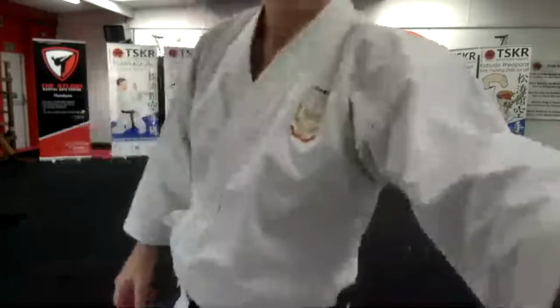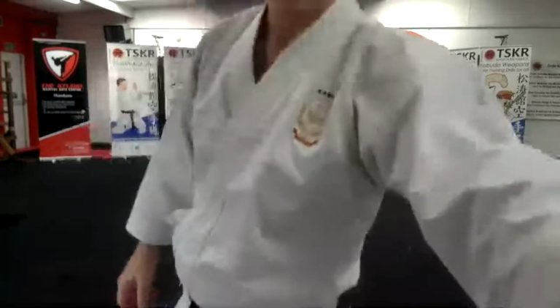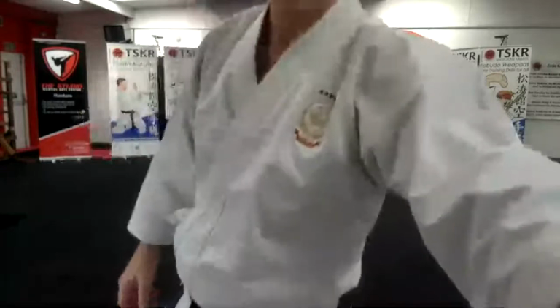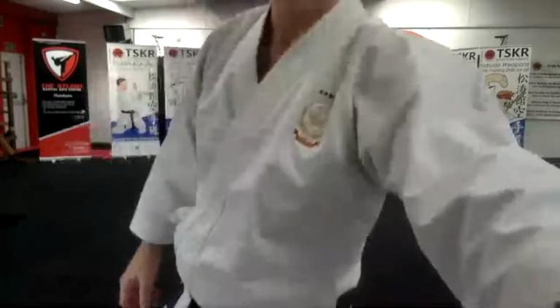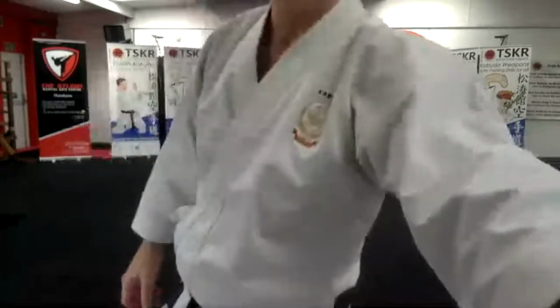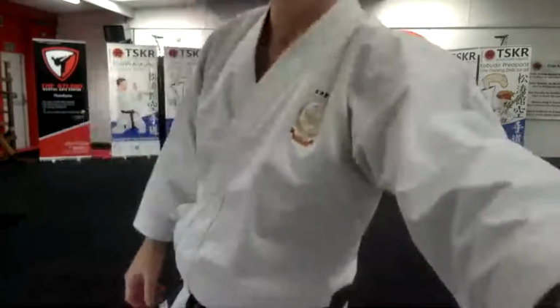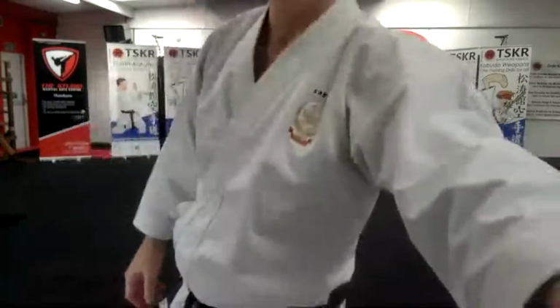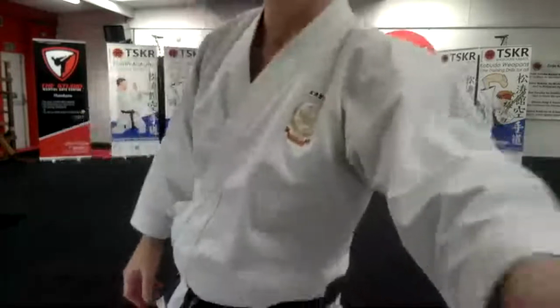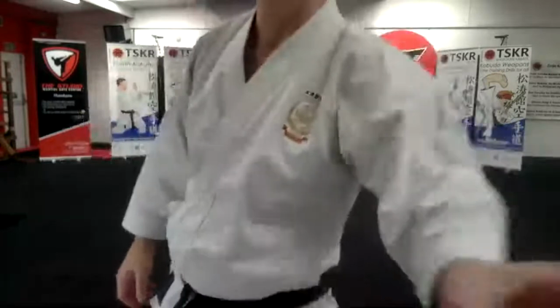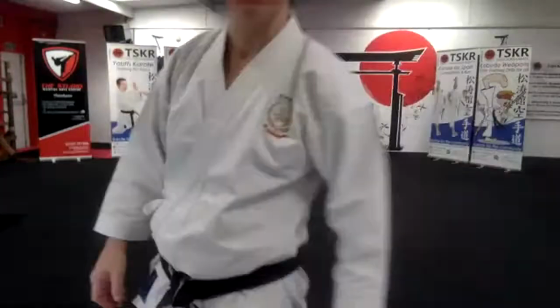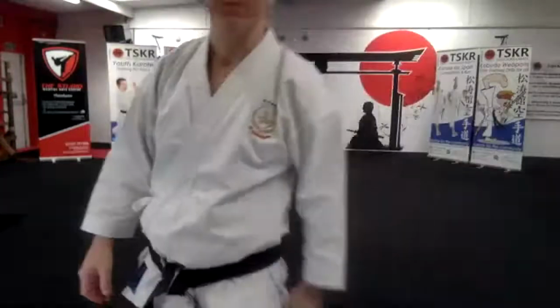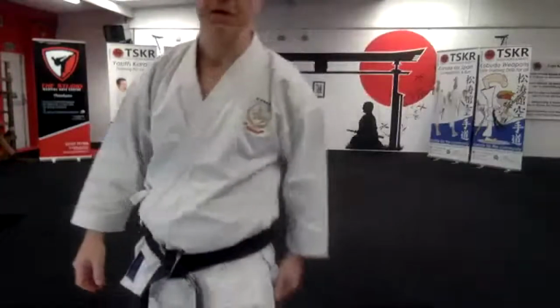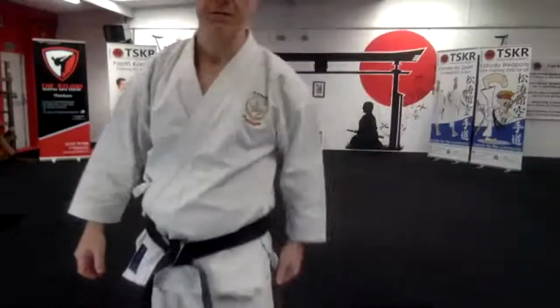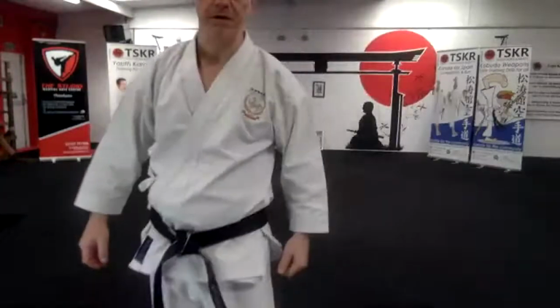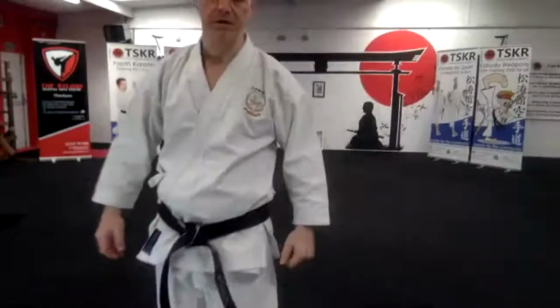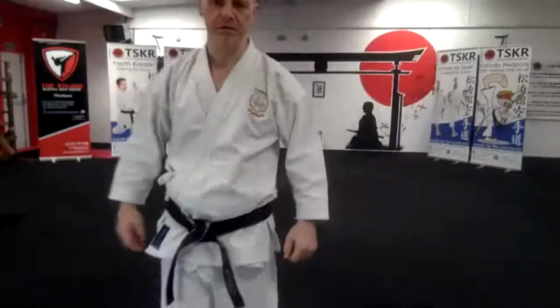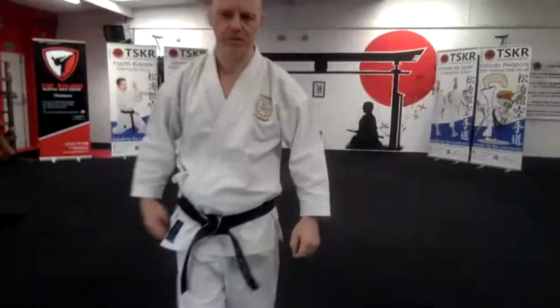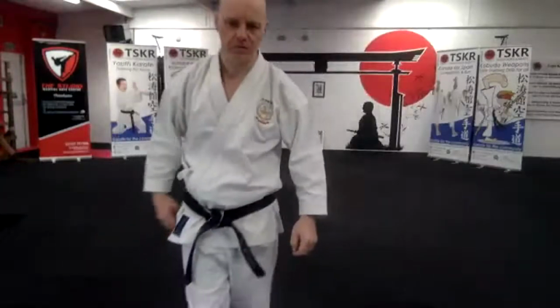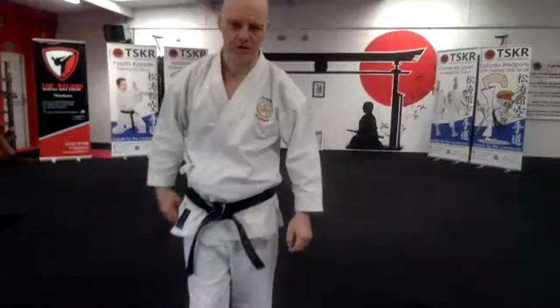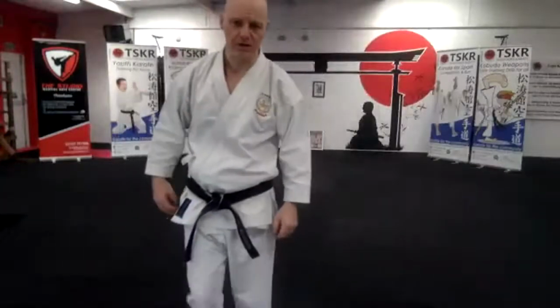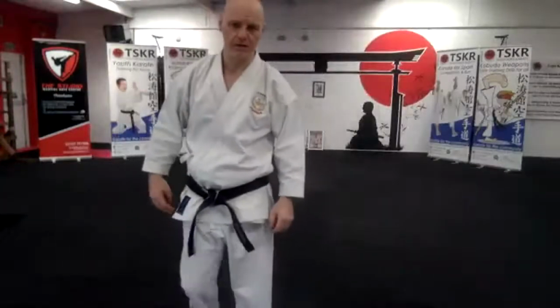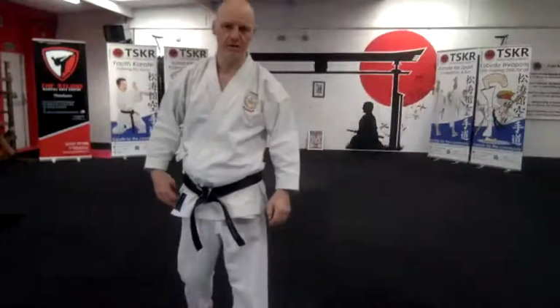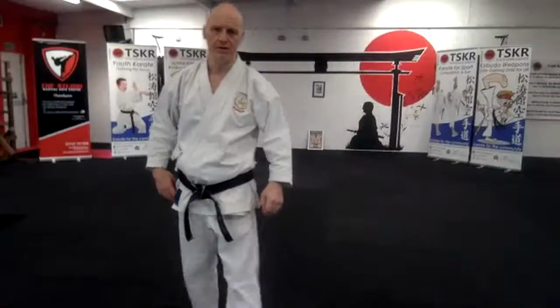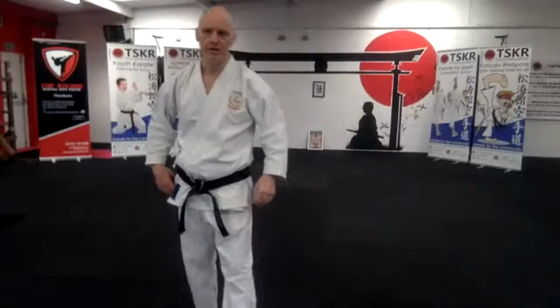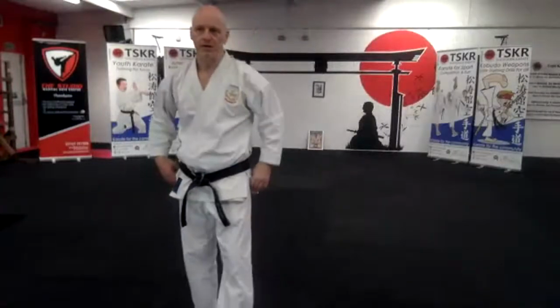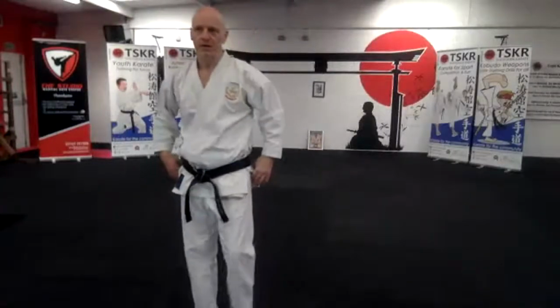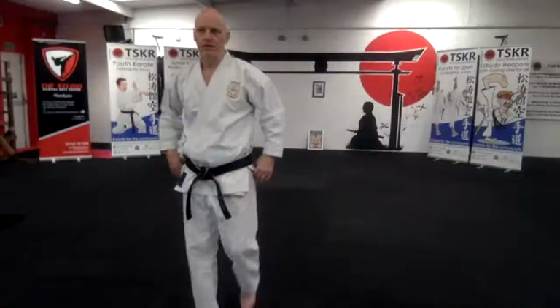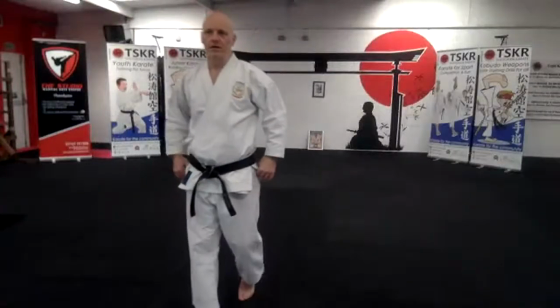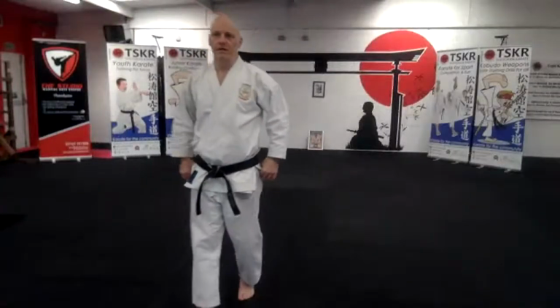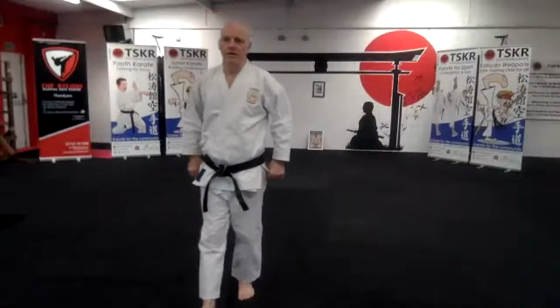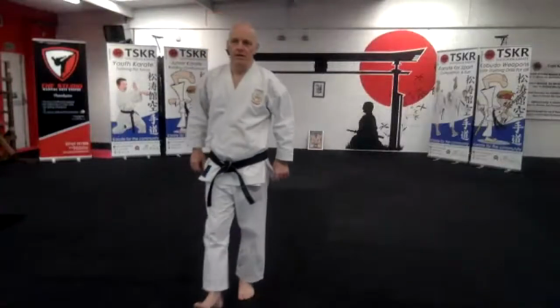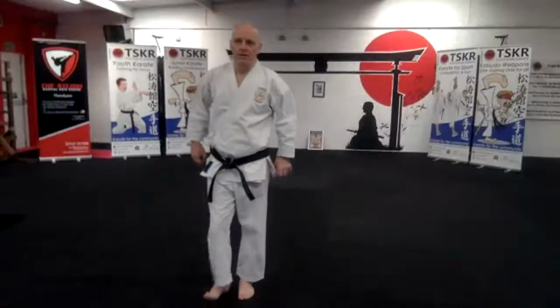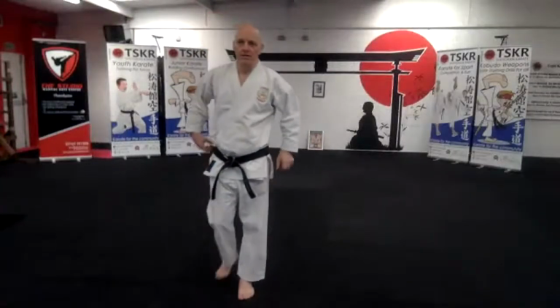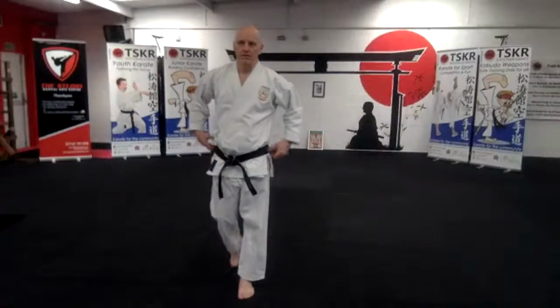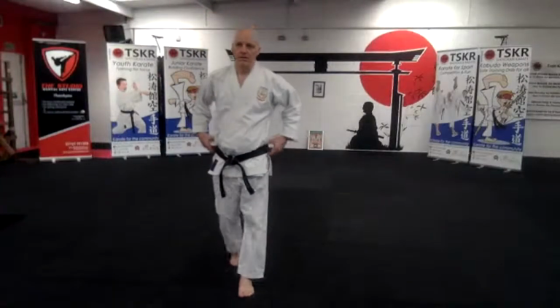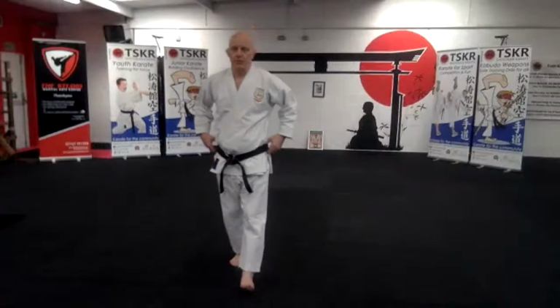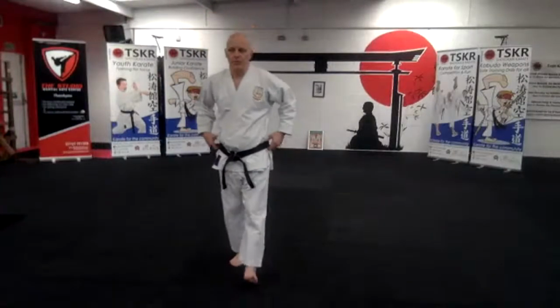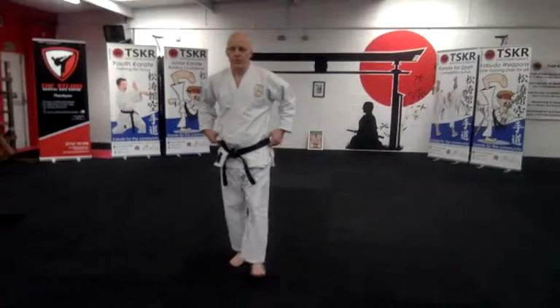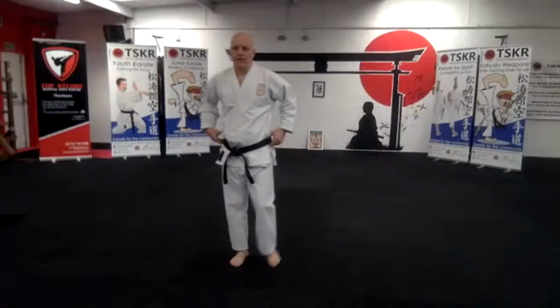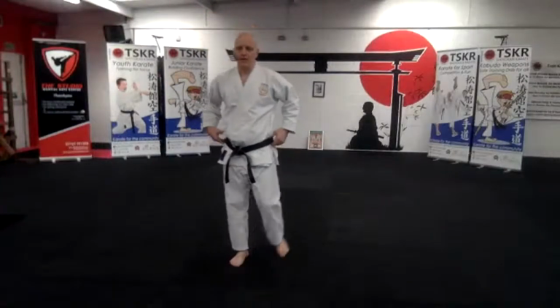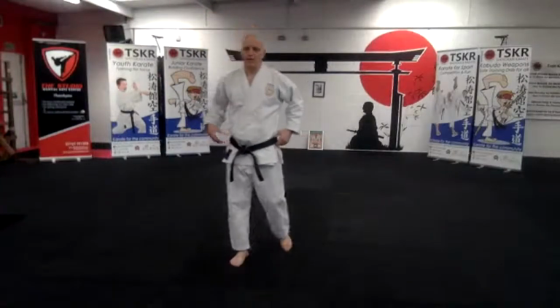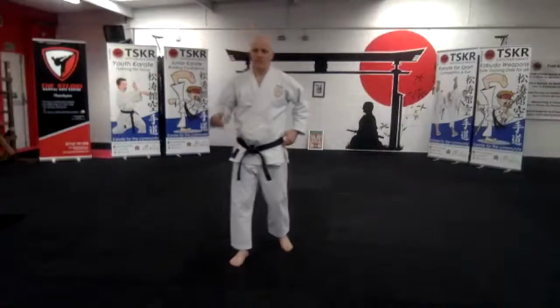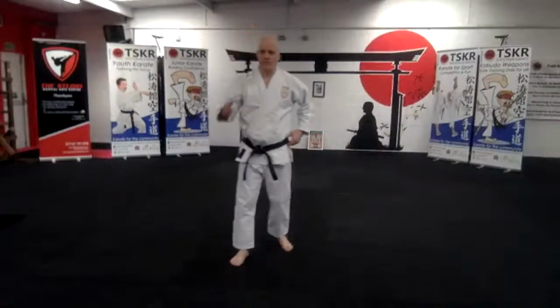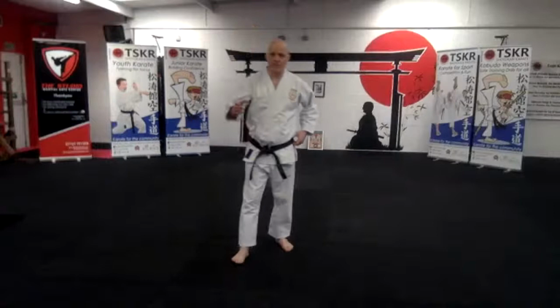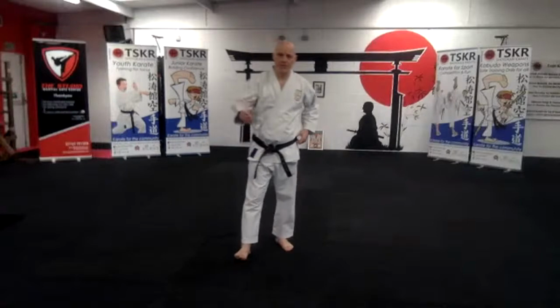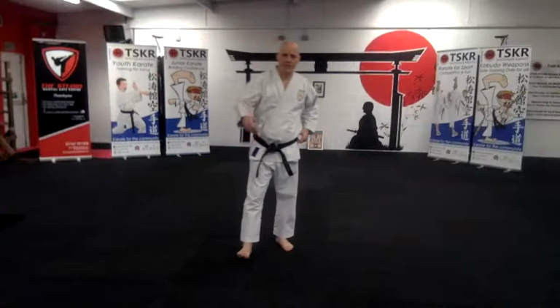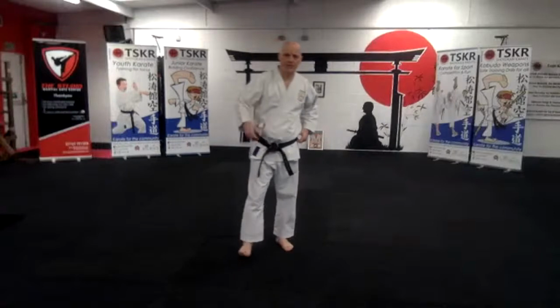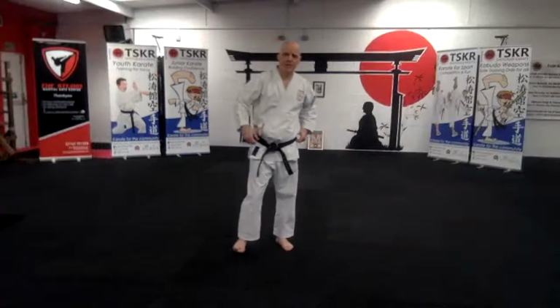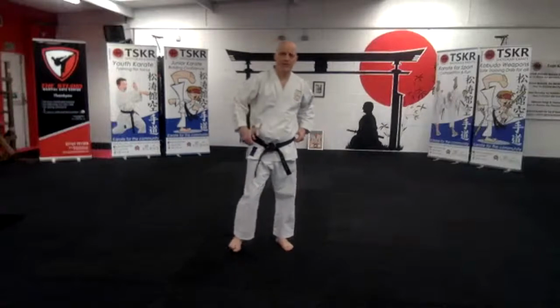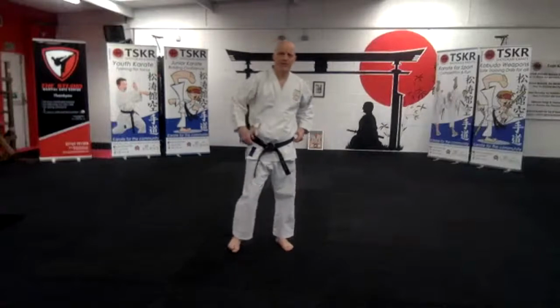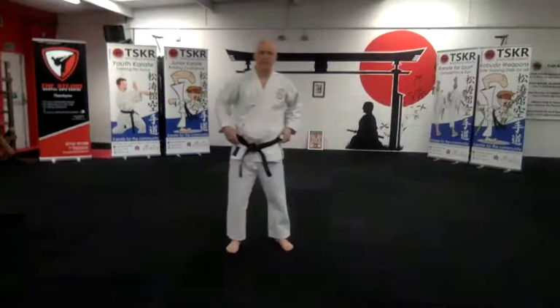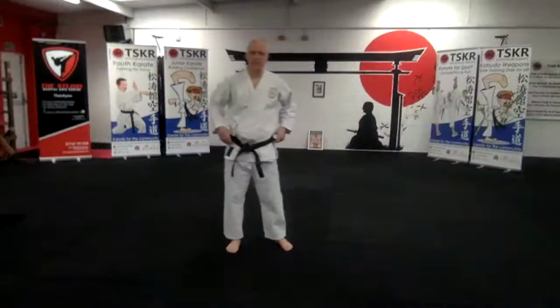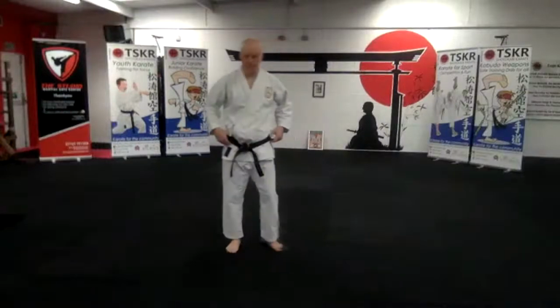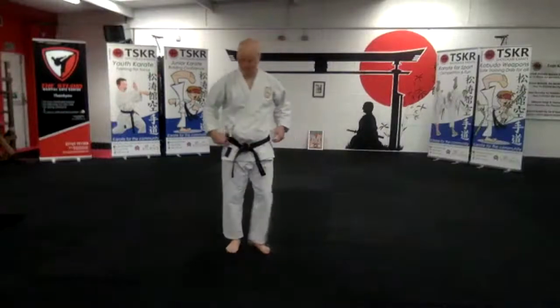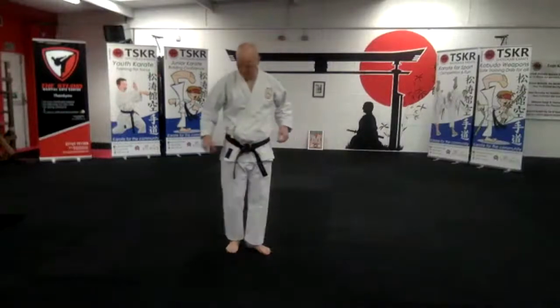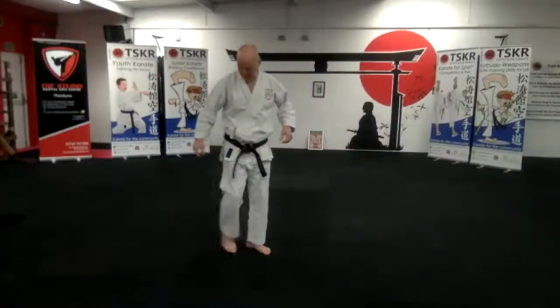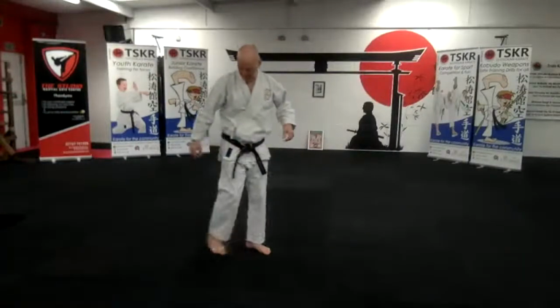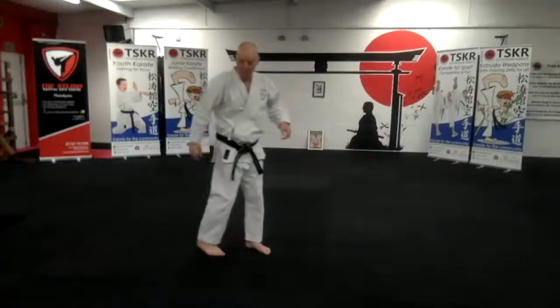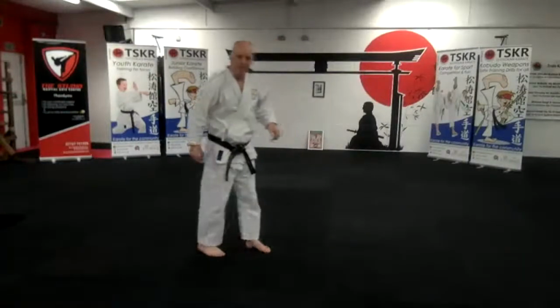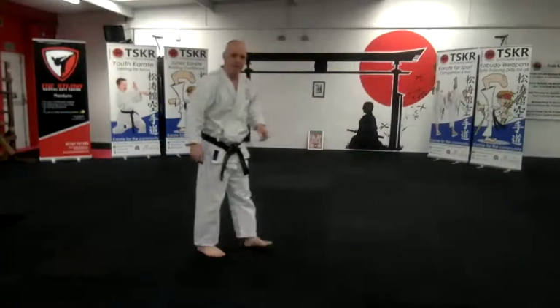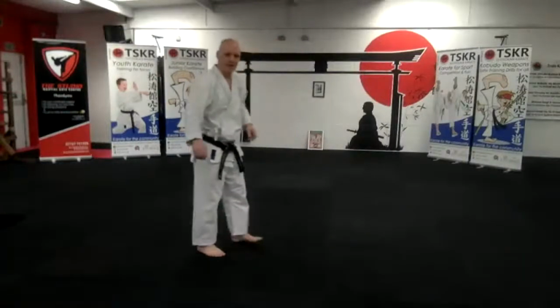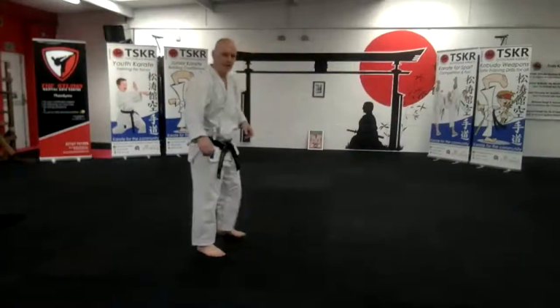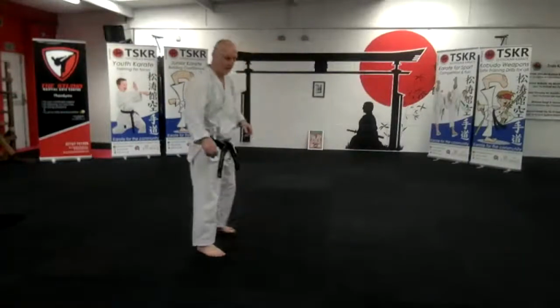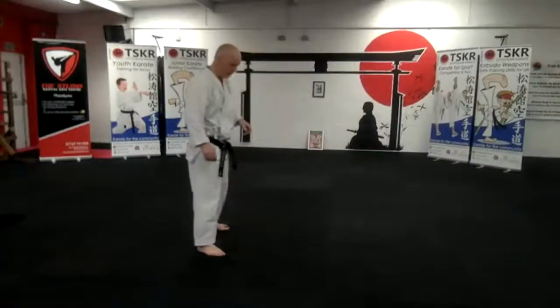Then I step back and I'm going to do Gedanbarai. Hips are half facing and then I will push the hip forward with Gyakuzuki. And that's Chudan — so you step up after those techniques. So it's Ageuke, Sotouke, Gedanbarai, Gyakuzuki — it's a fairly easy one for you to do, especially if you have some experience in karate.